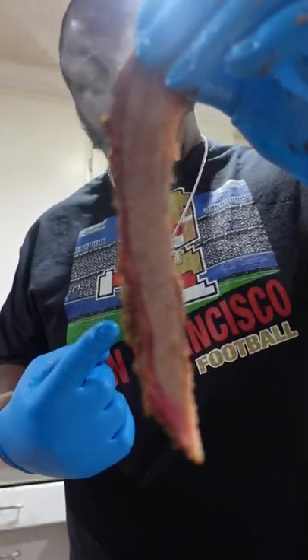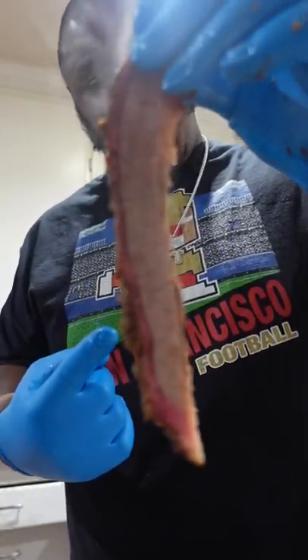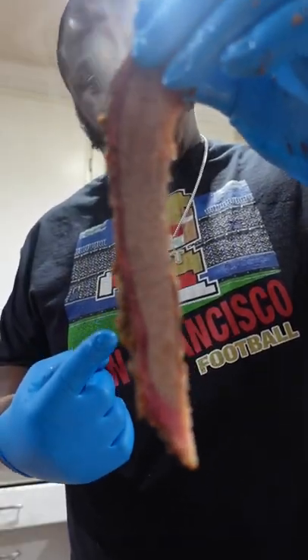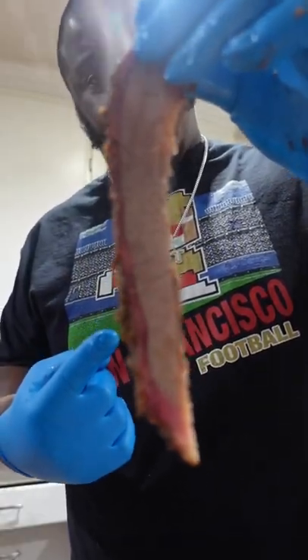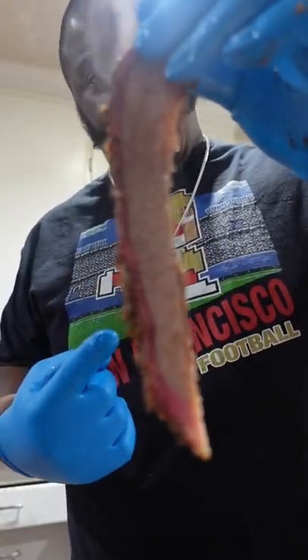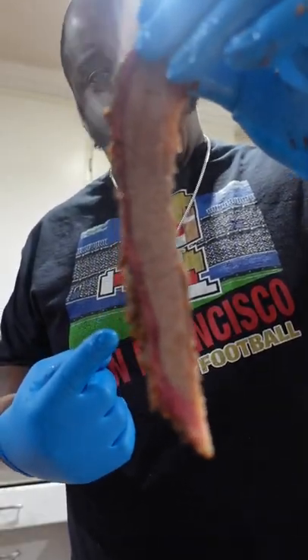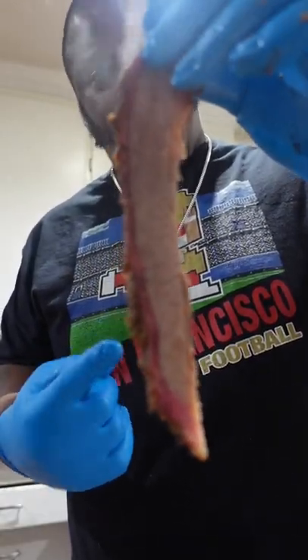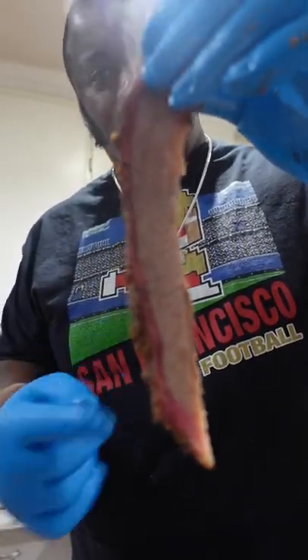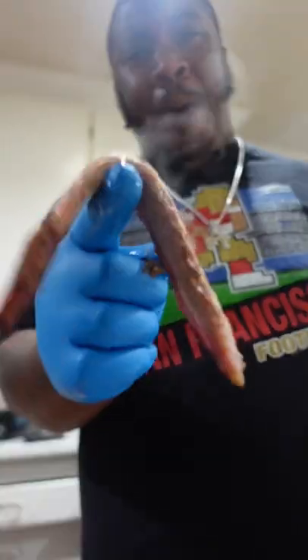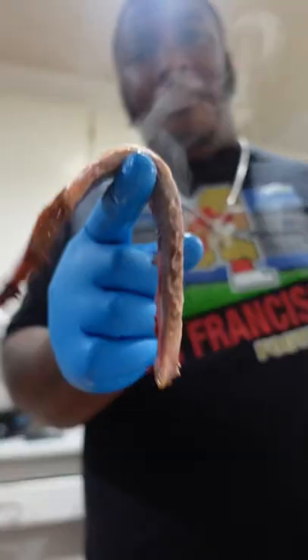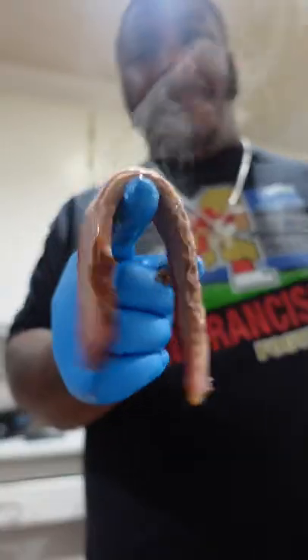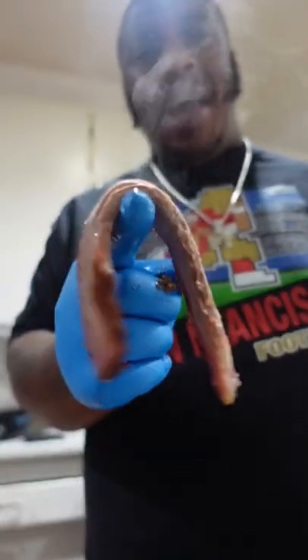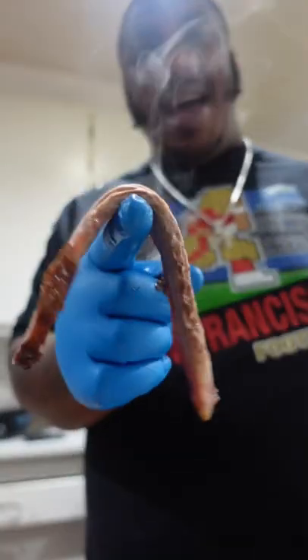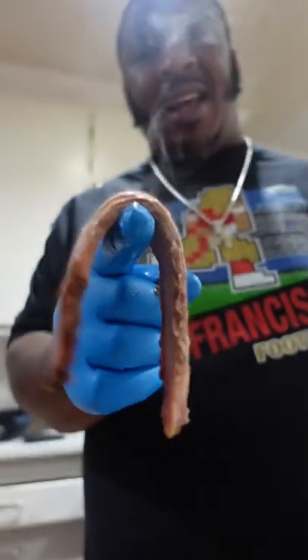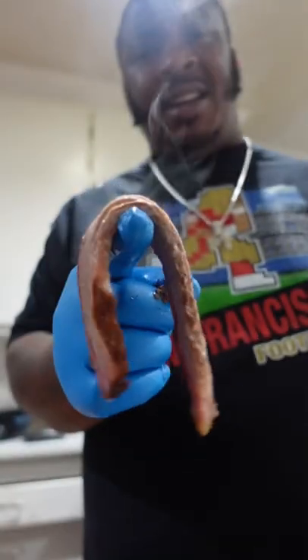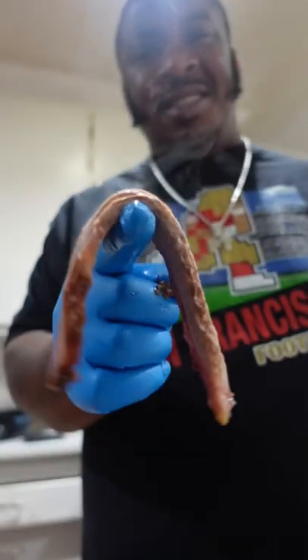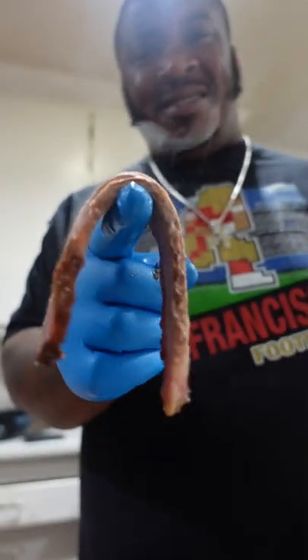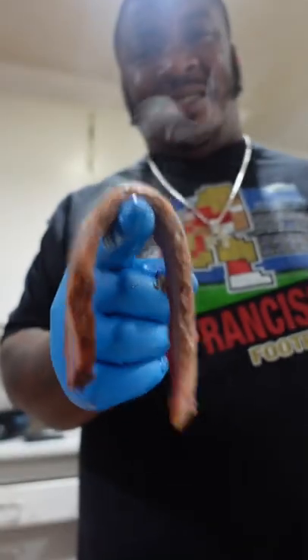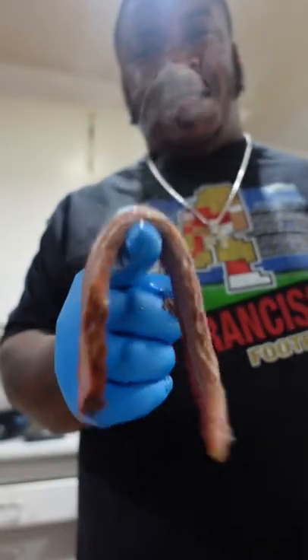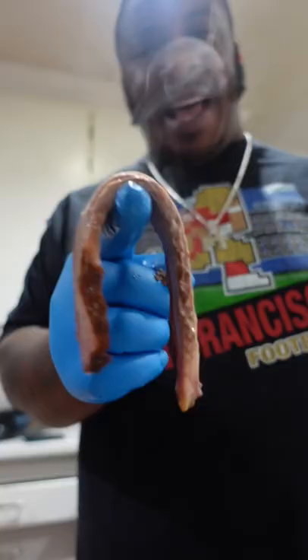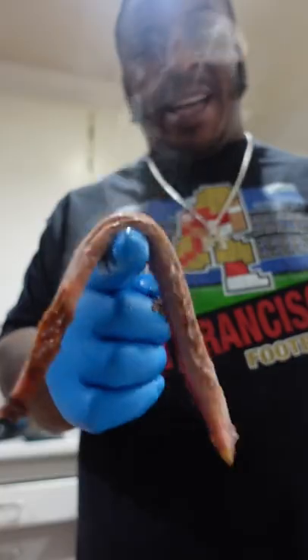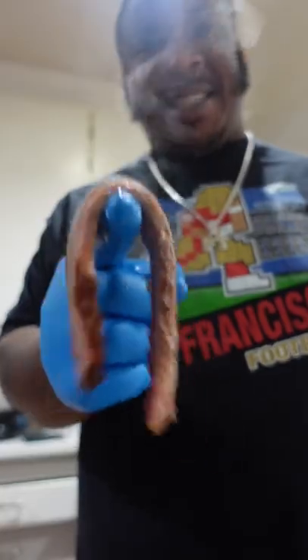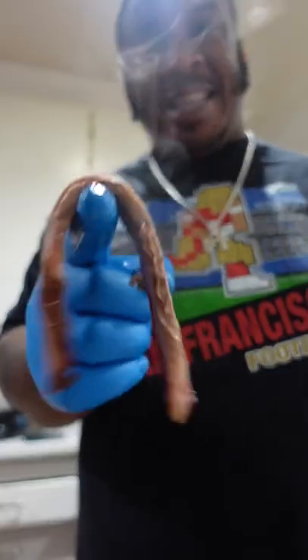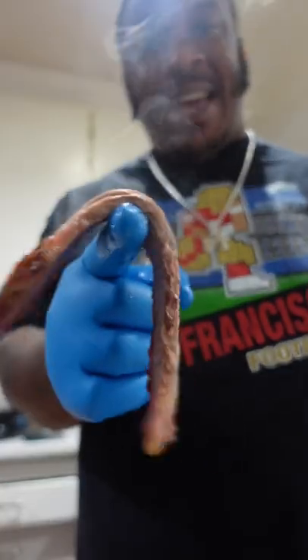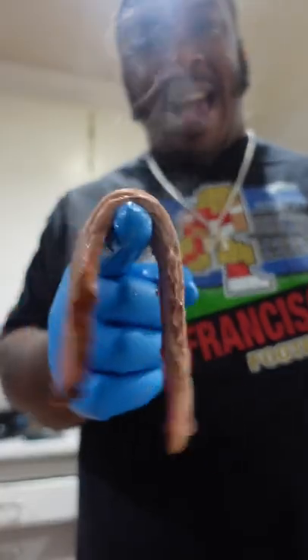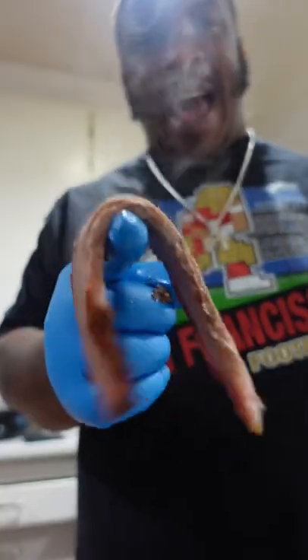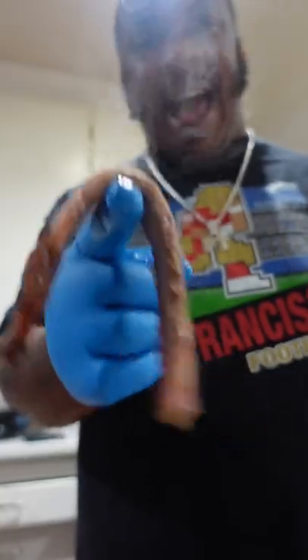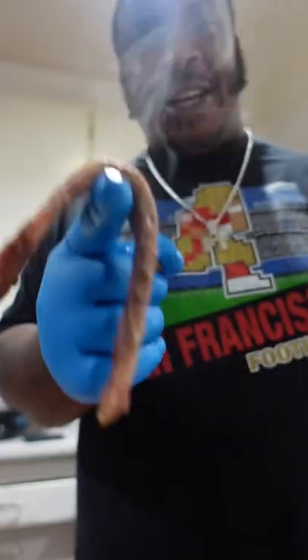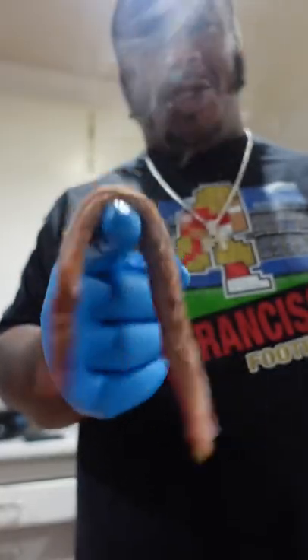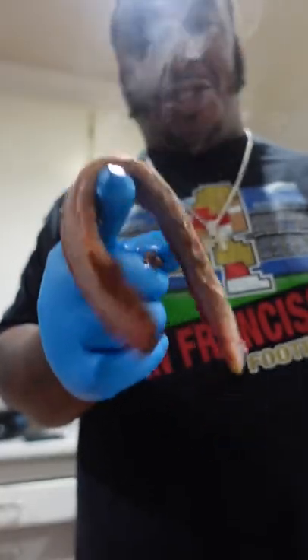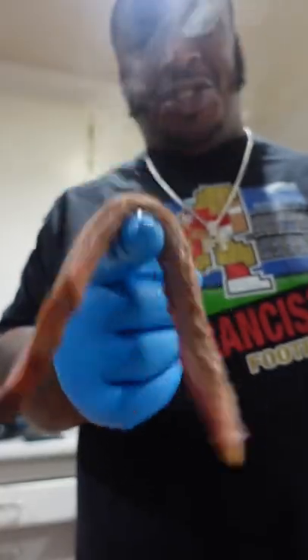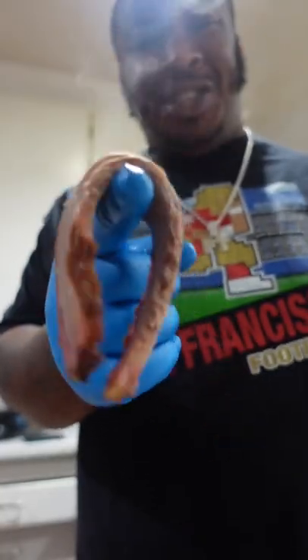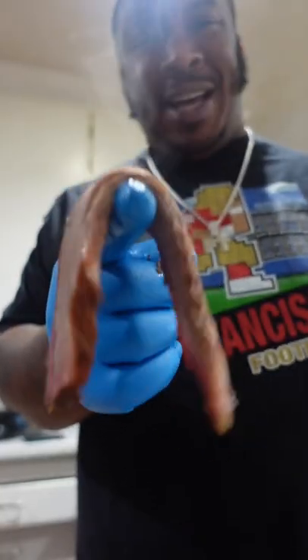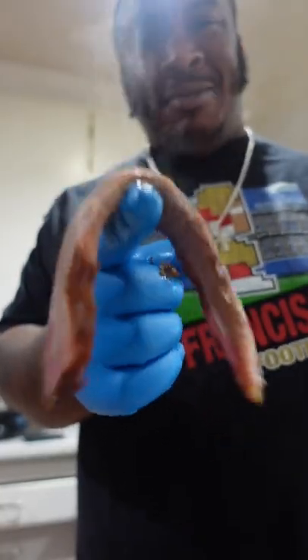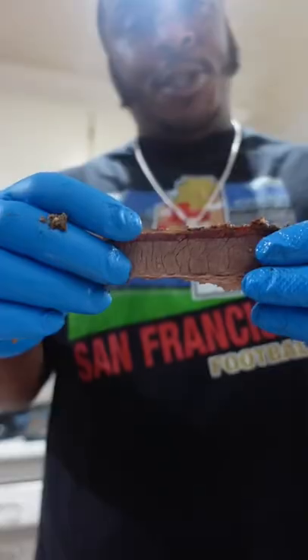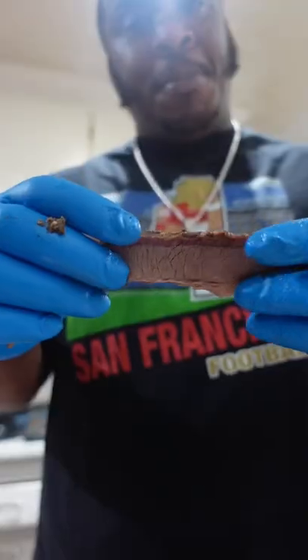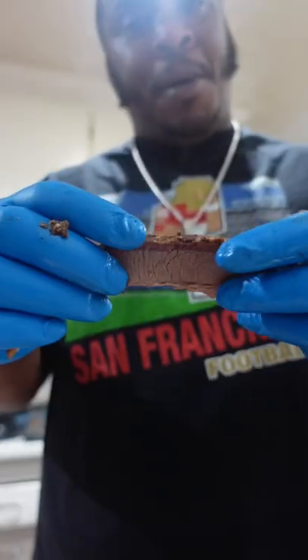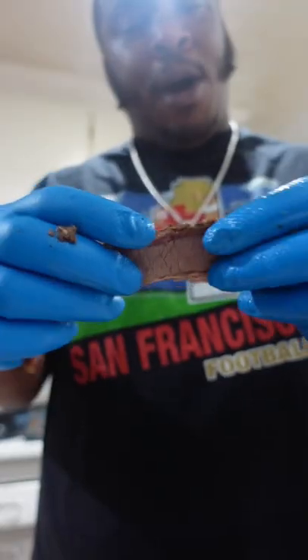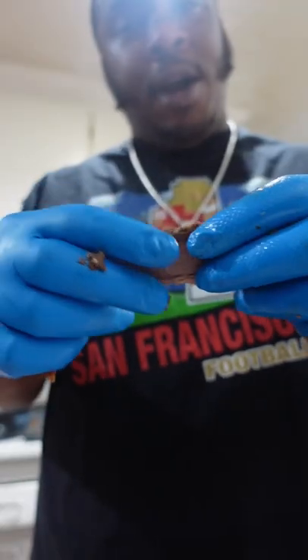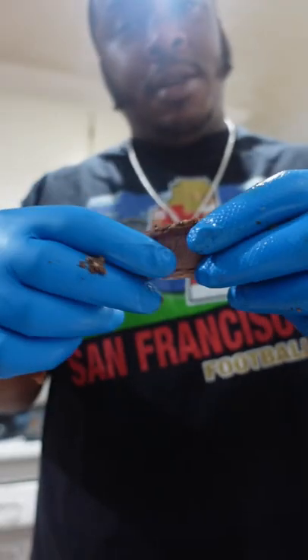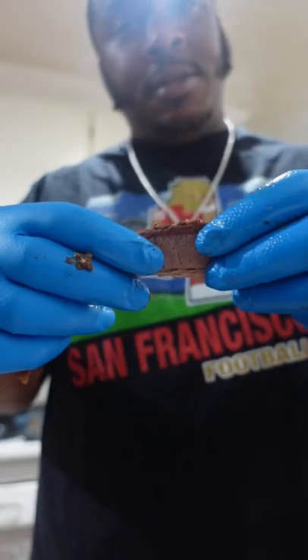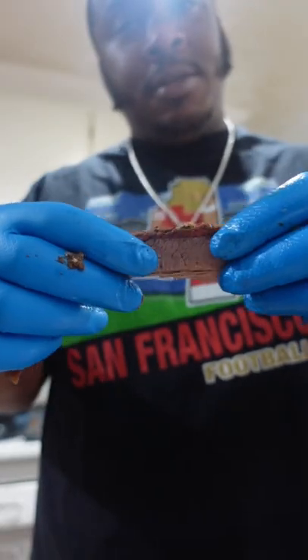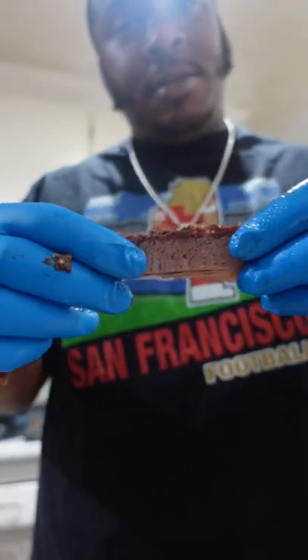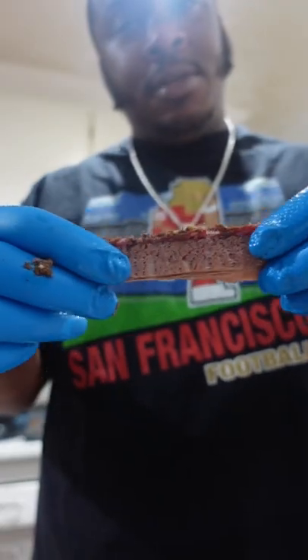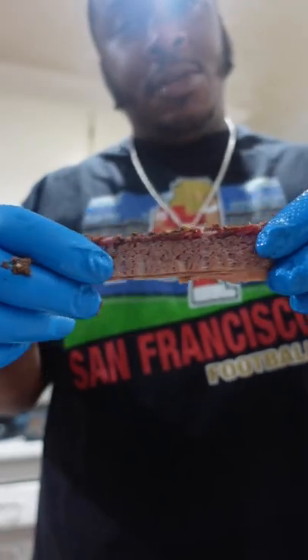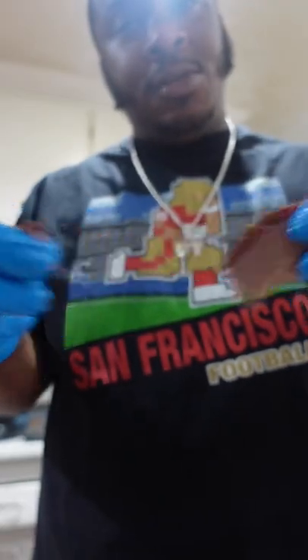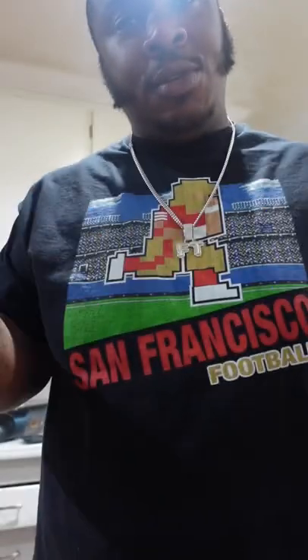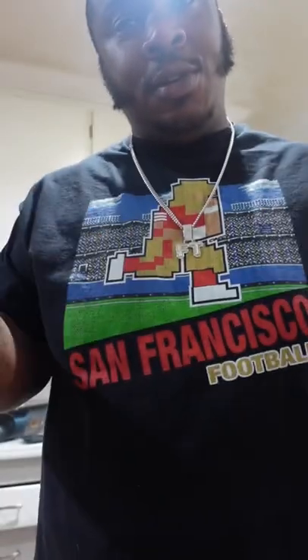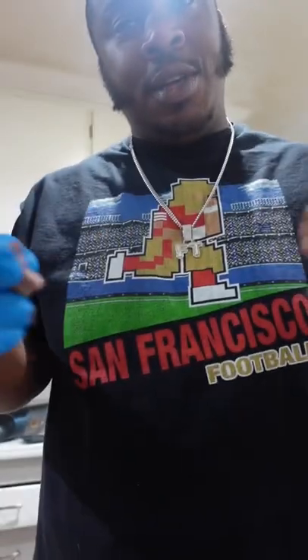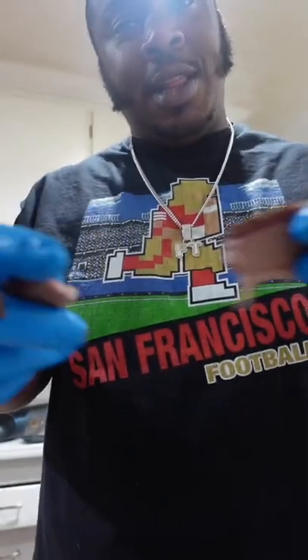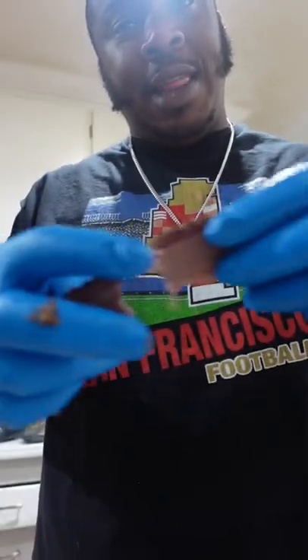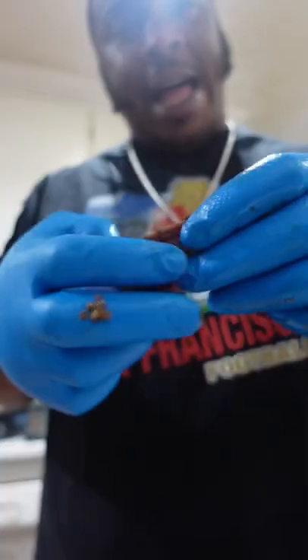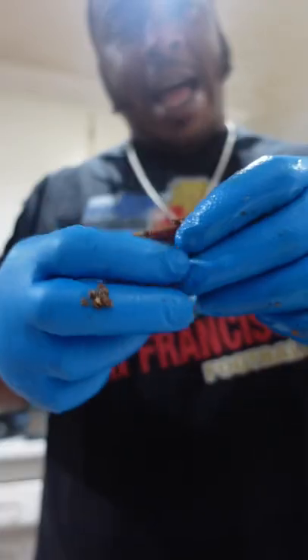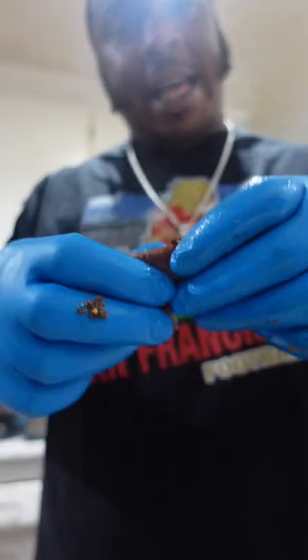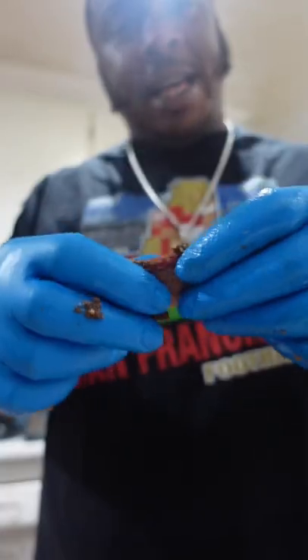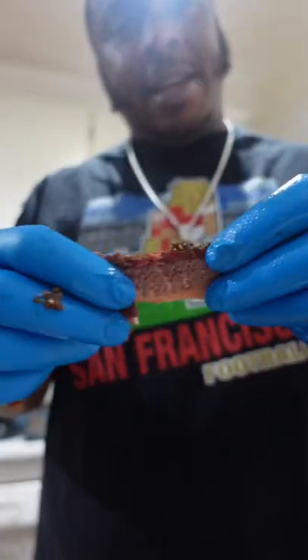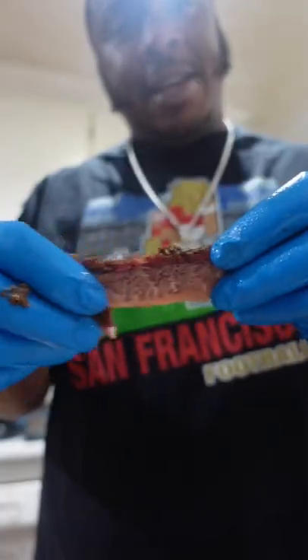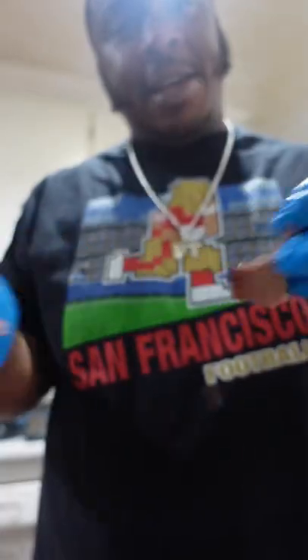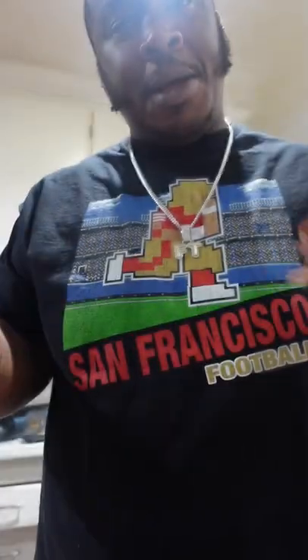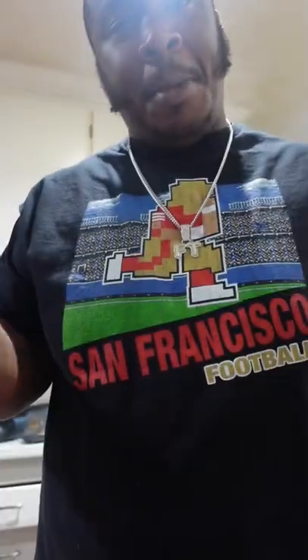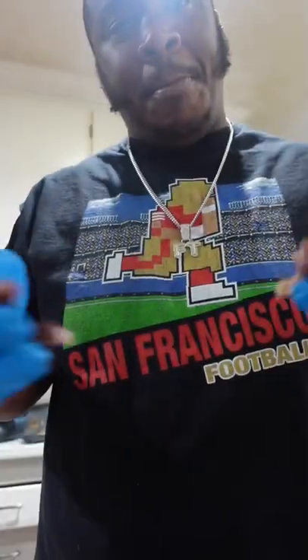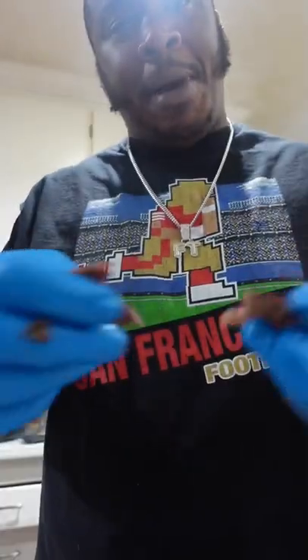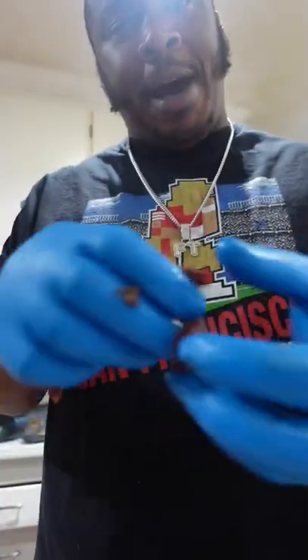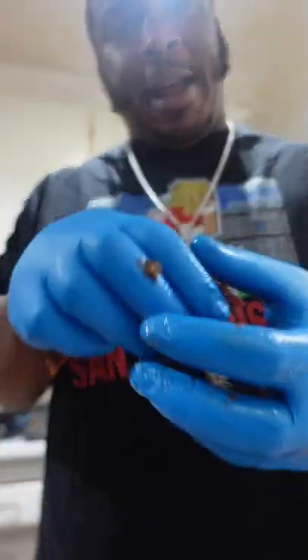Yes sir. Bam! Sexy as shit — it just falls apart. Like butter.